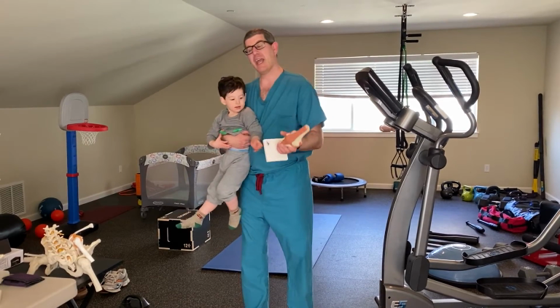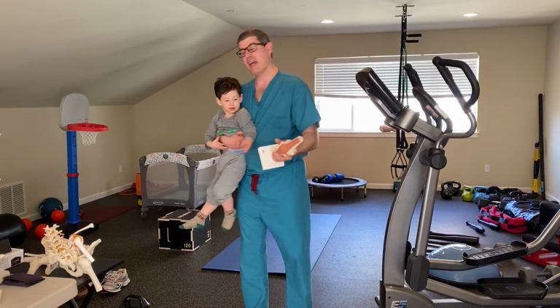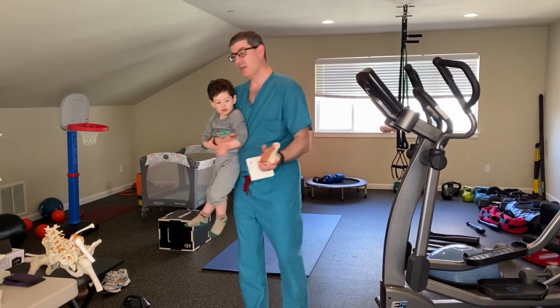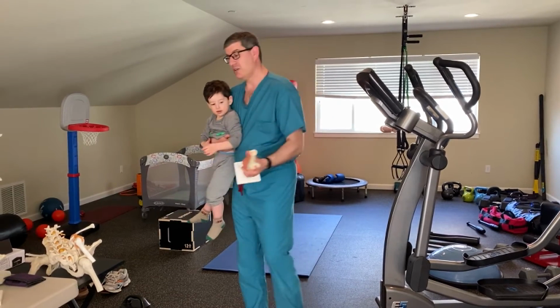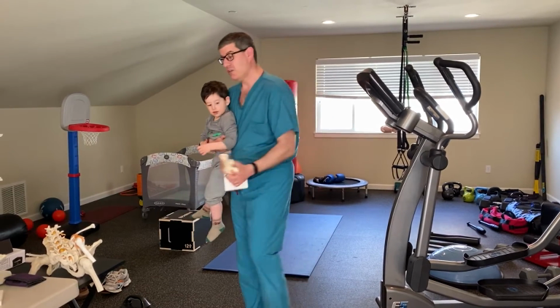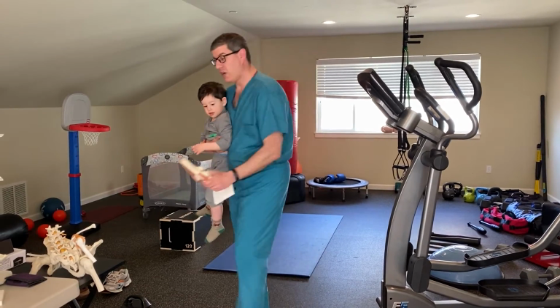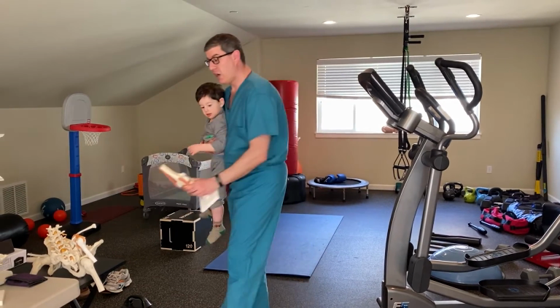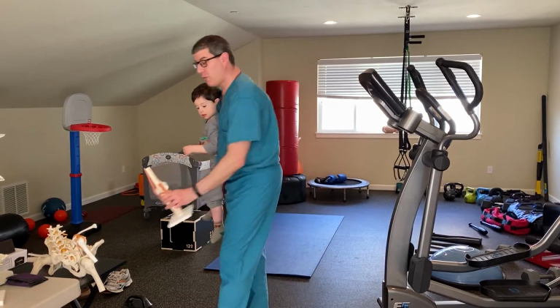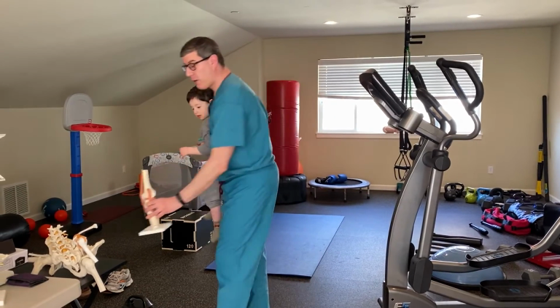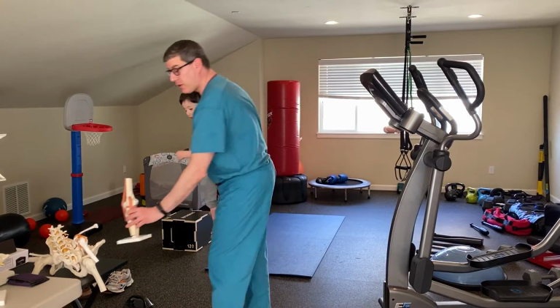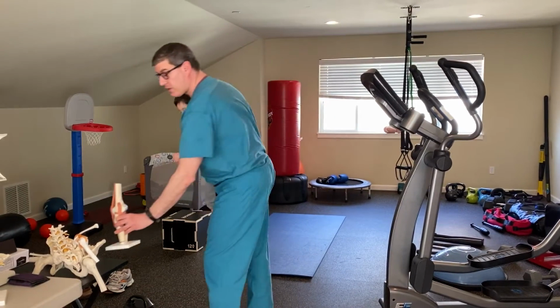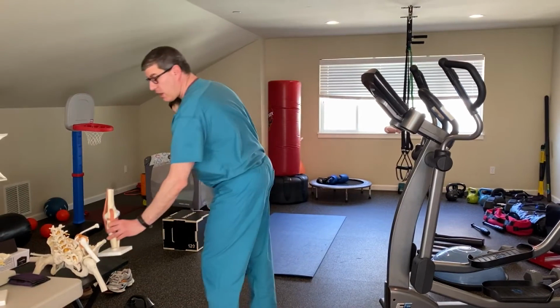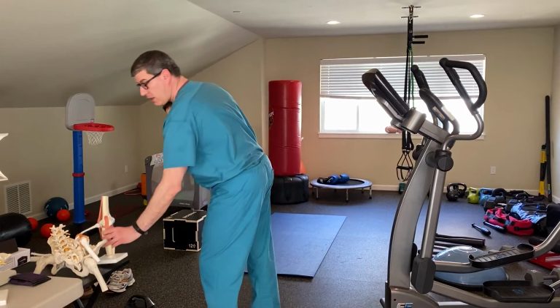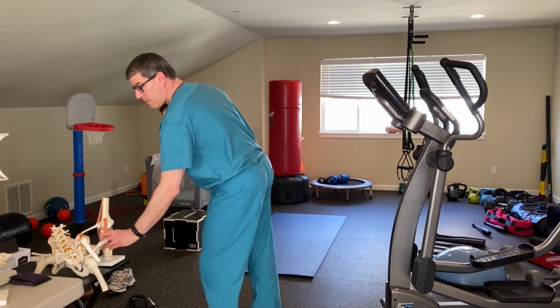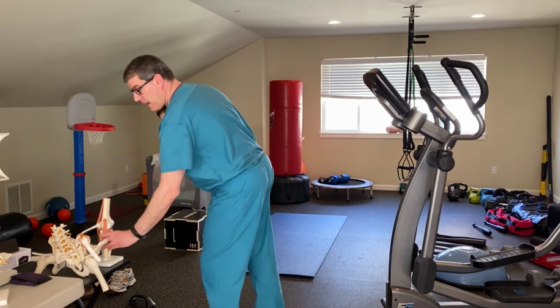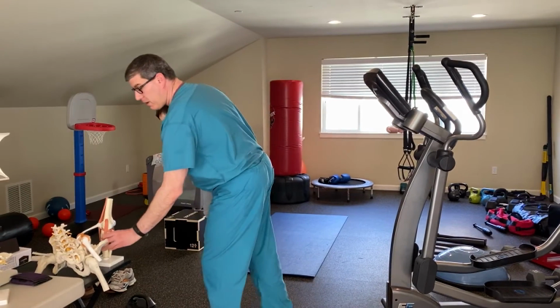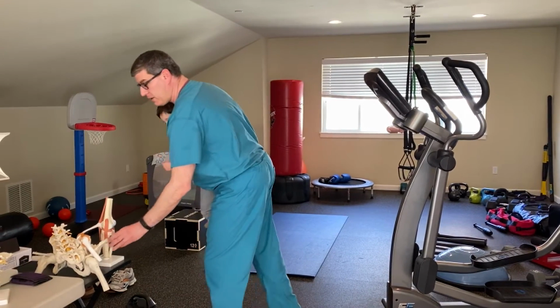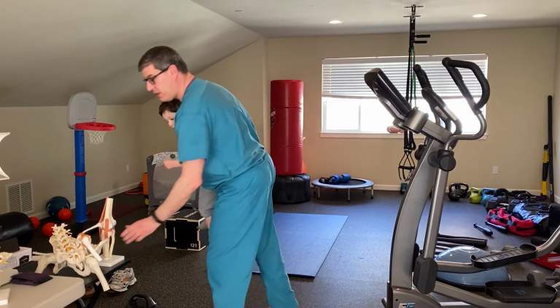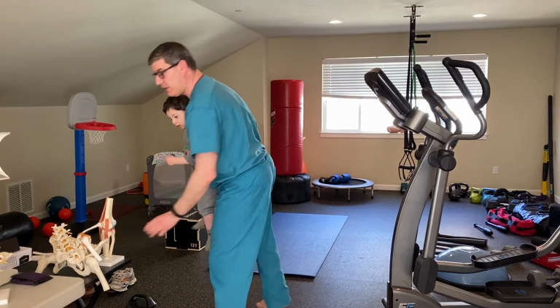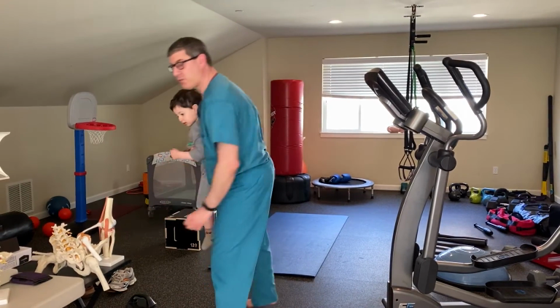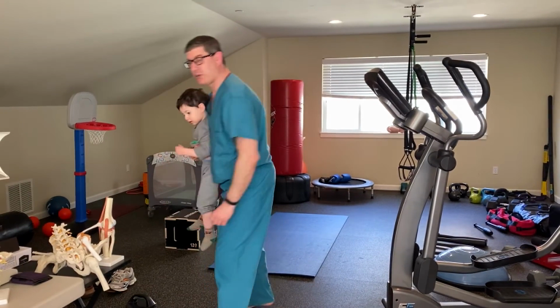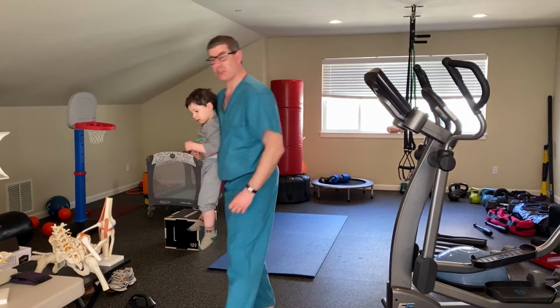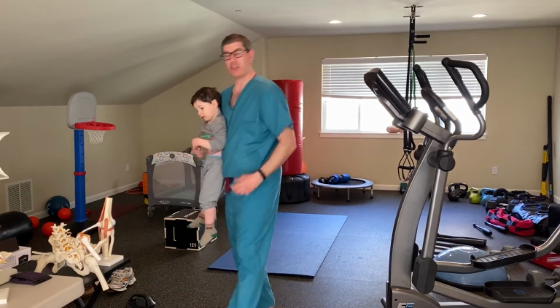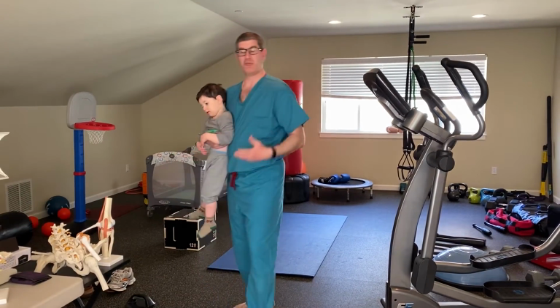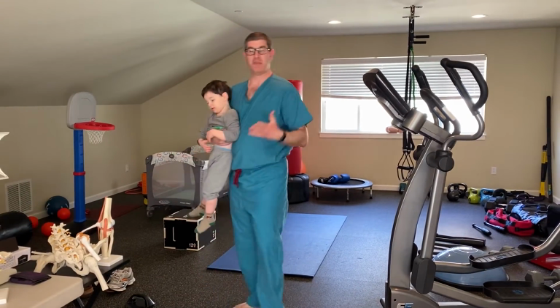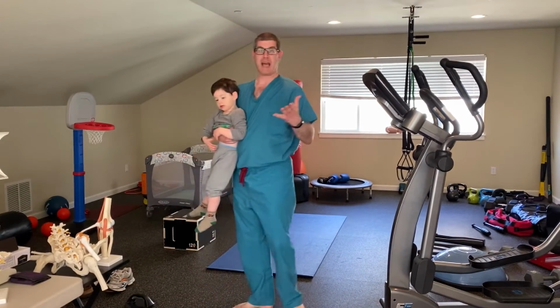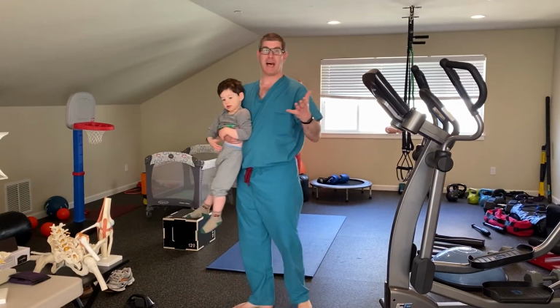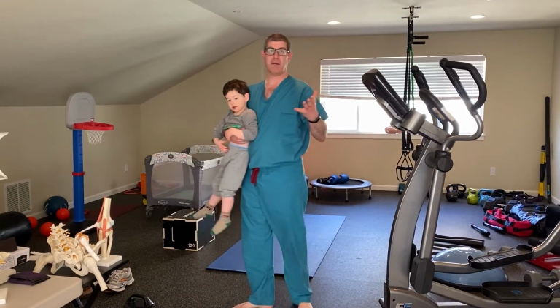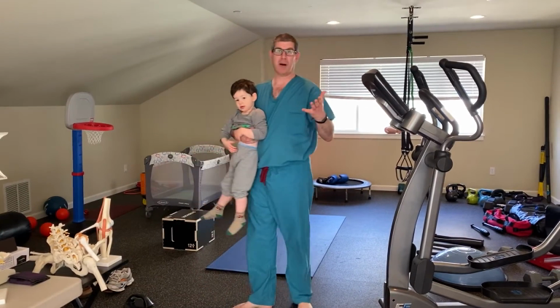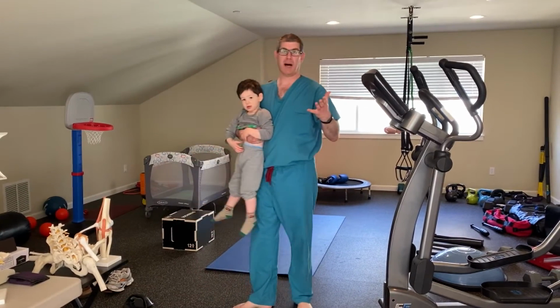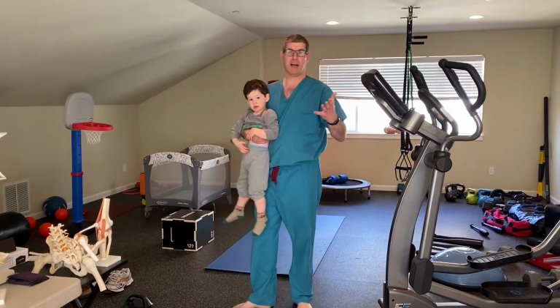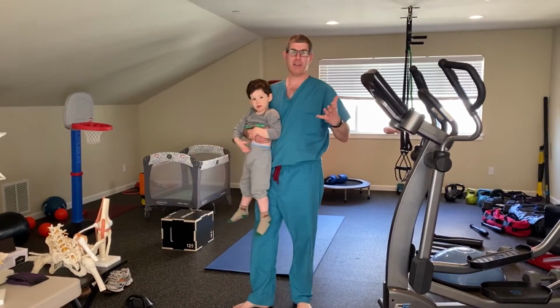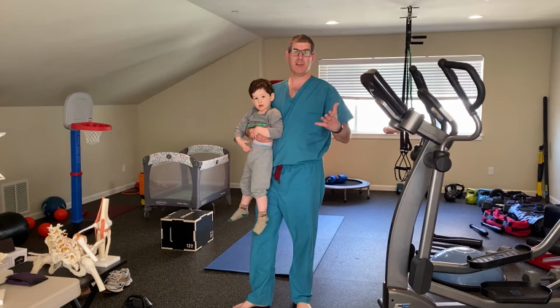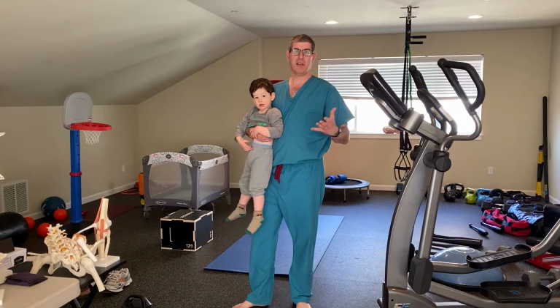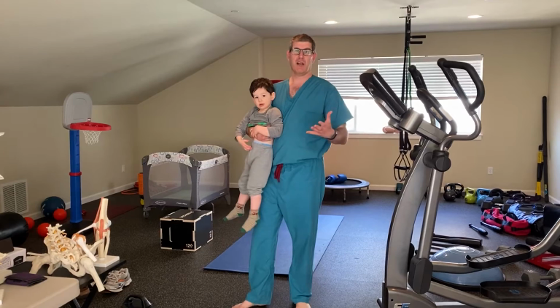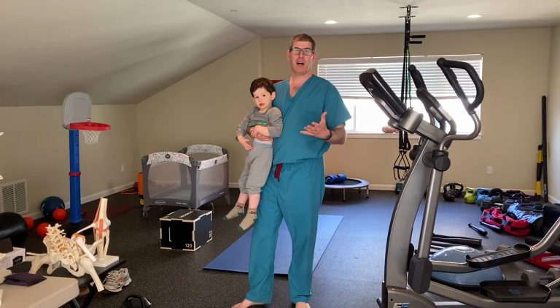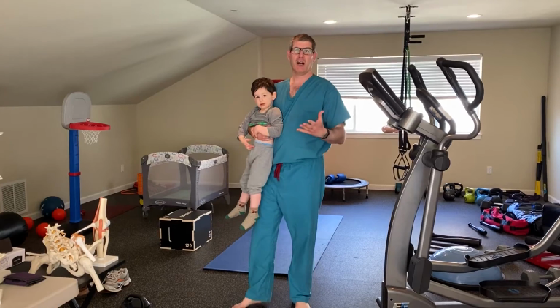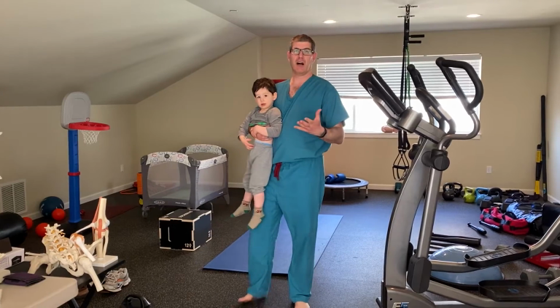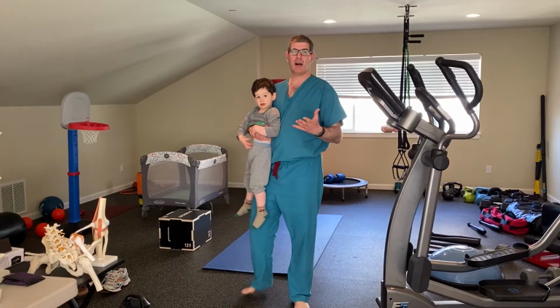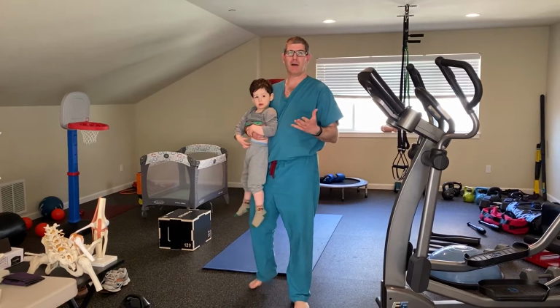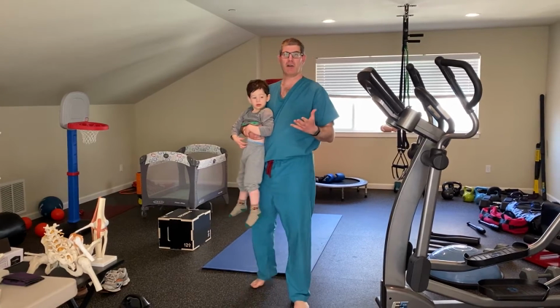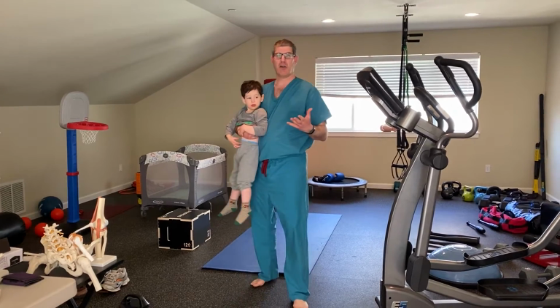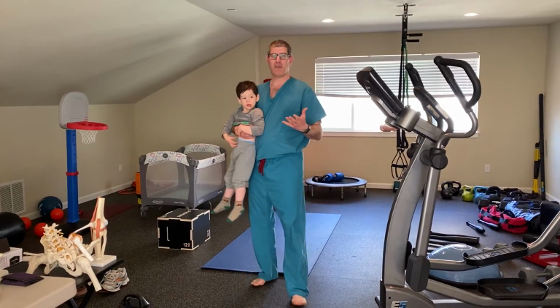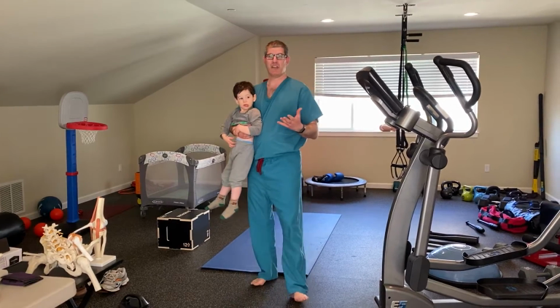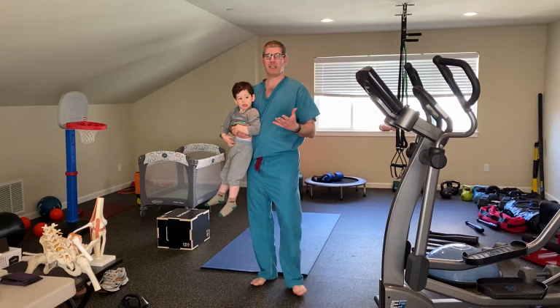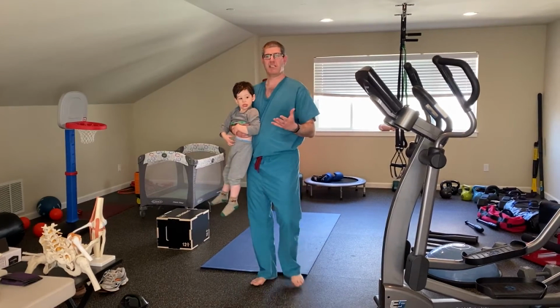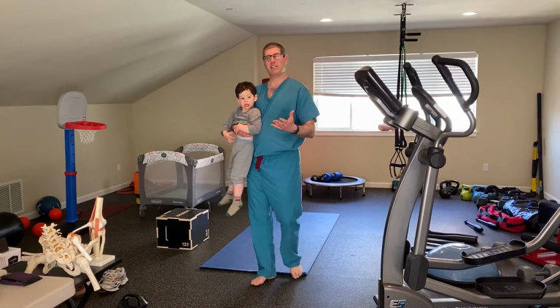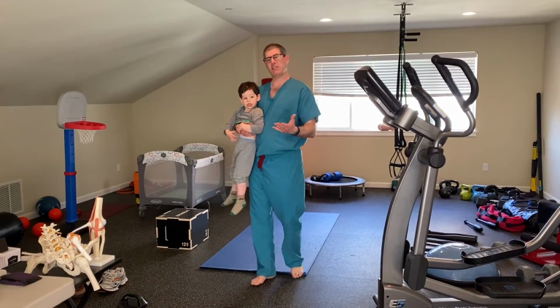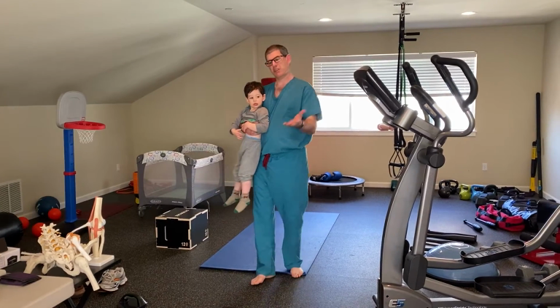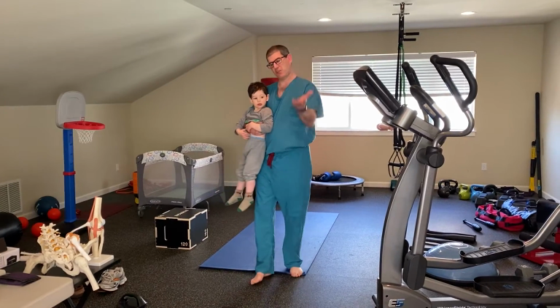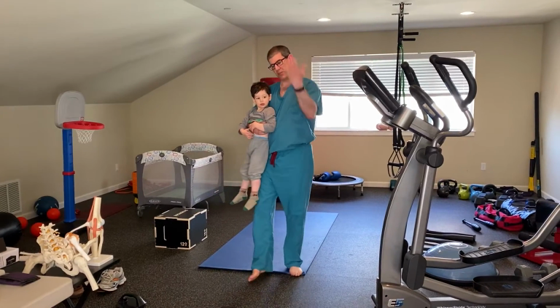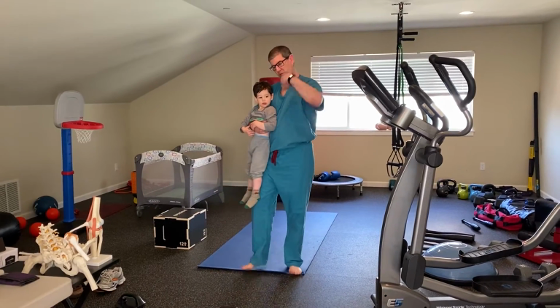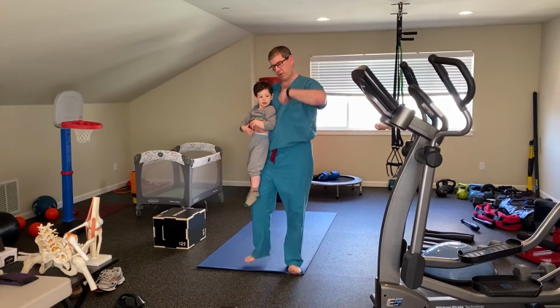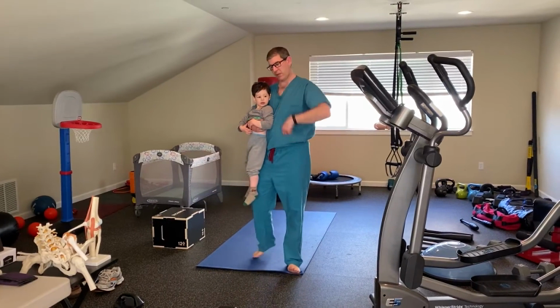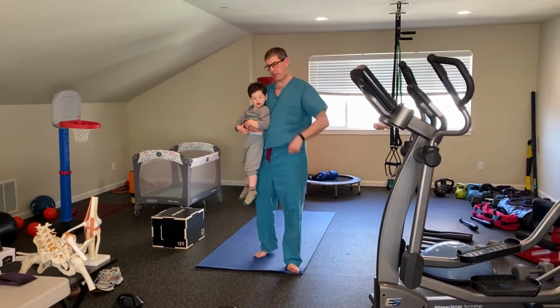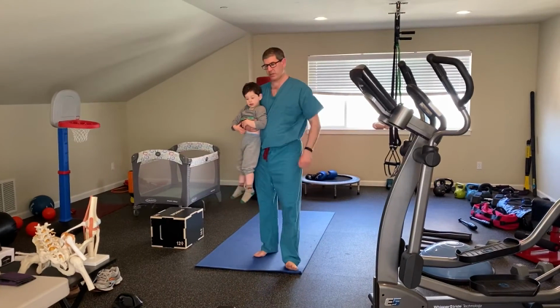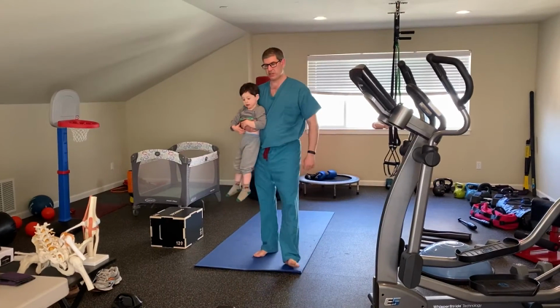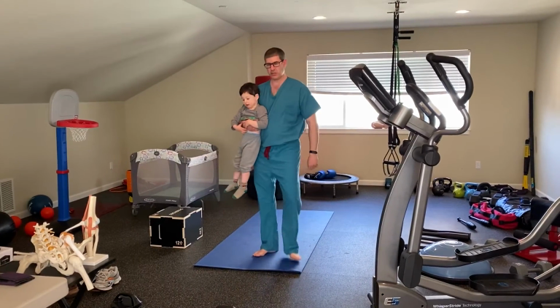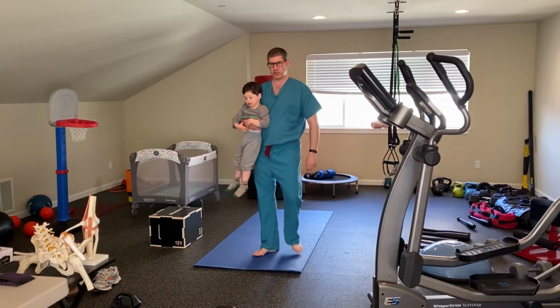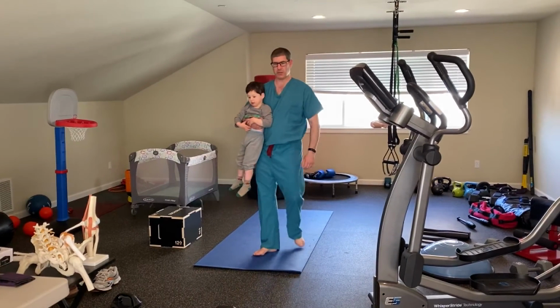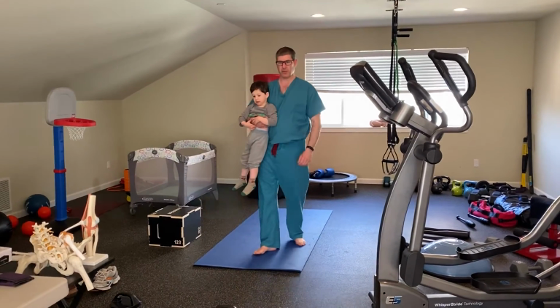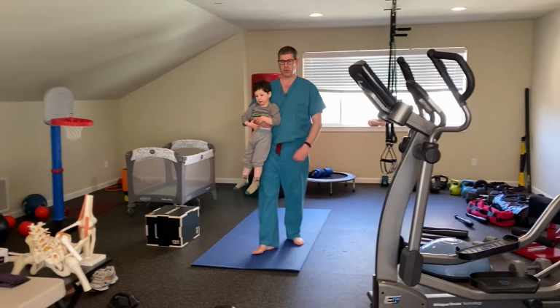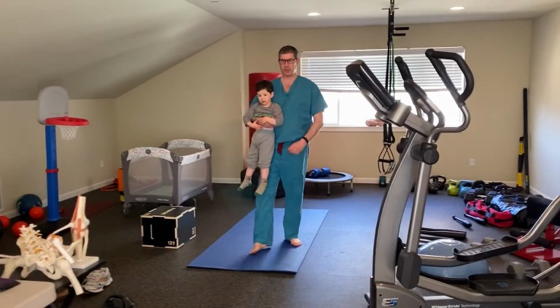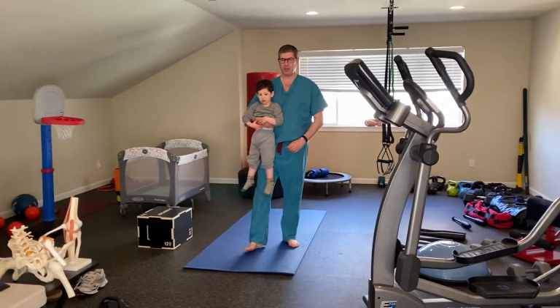And what I want to talk about is we're going to do DadBod COVID-19 edition, so let me come into the gym a little bit.